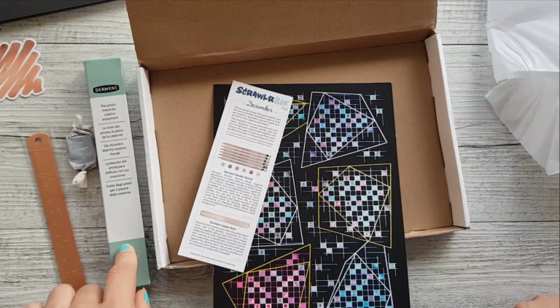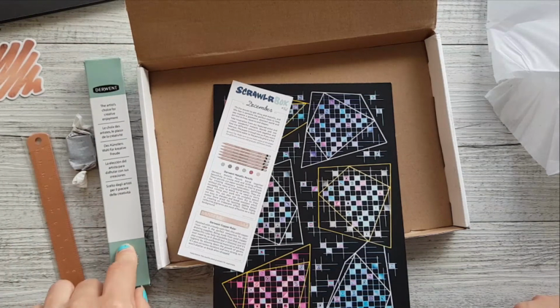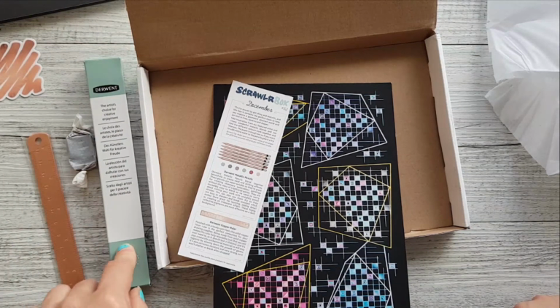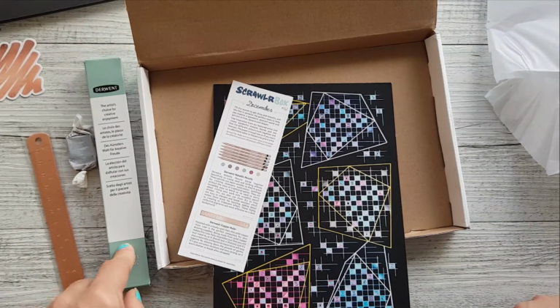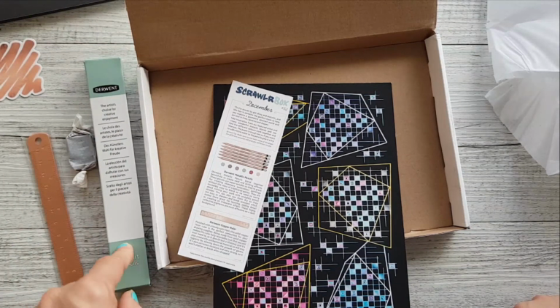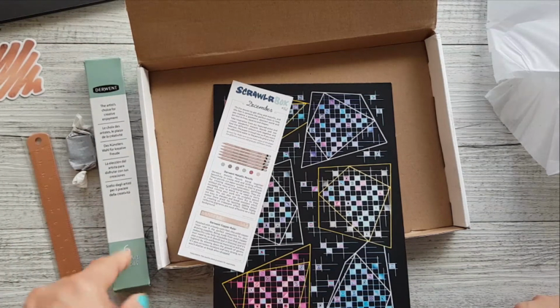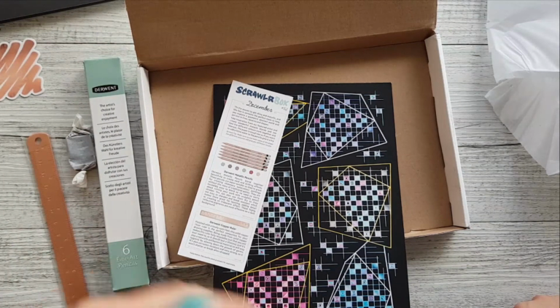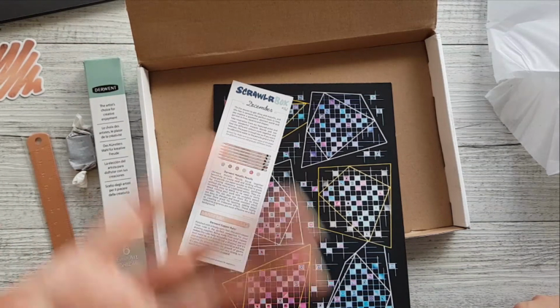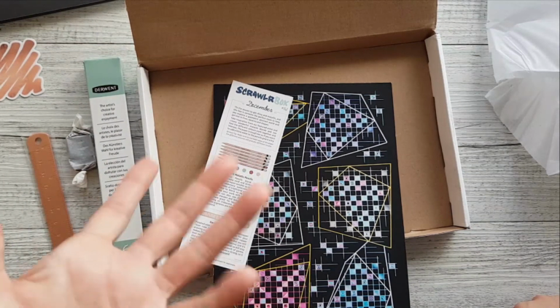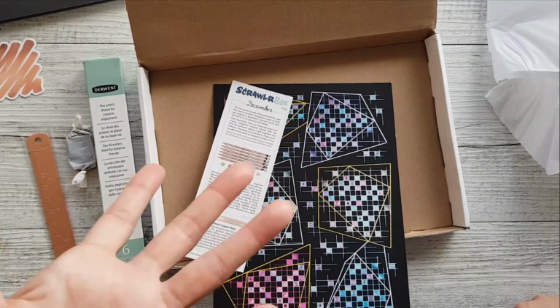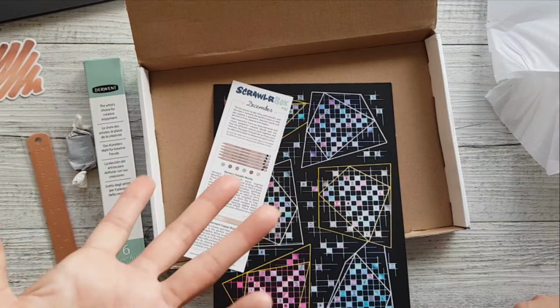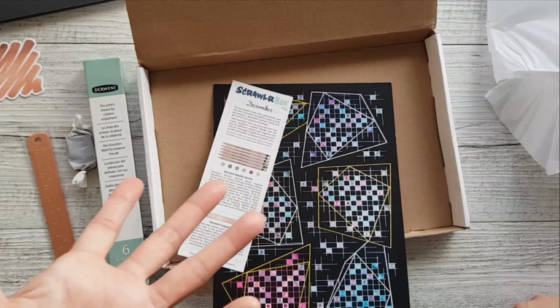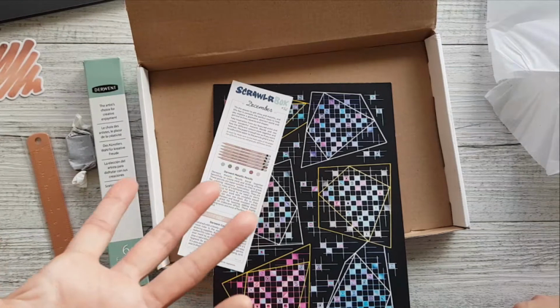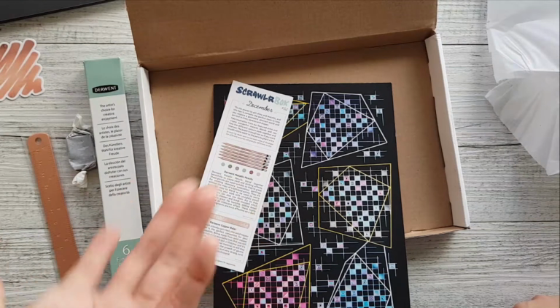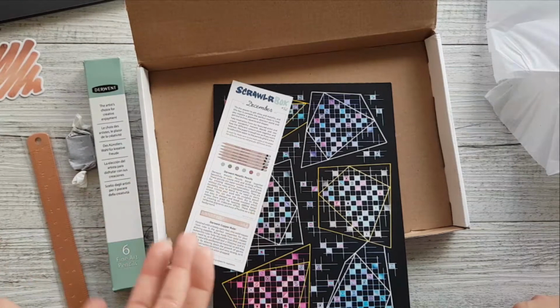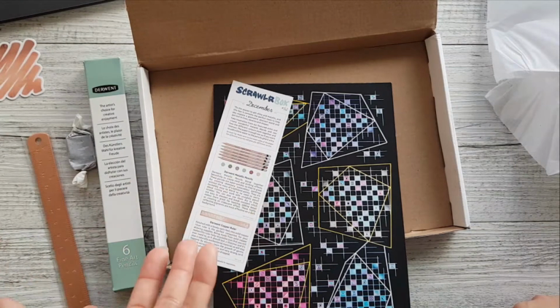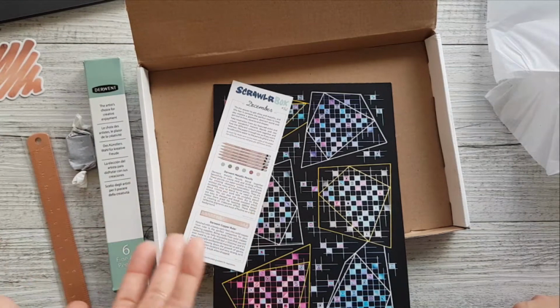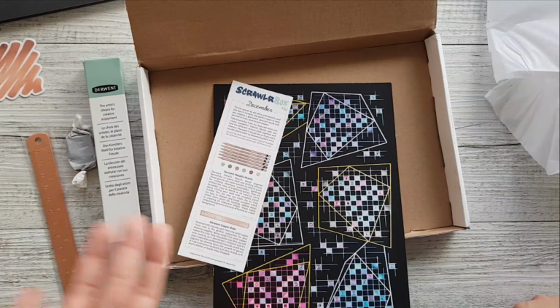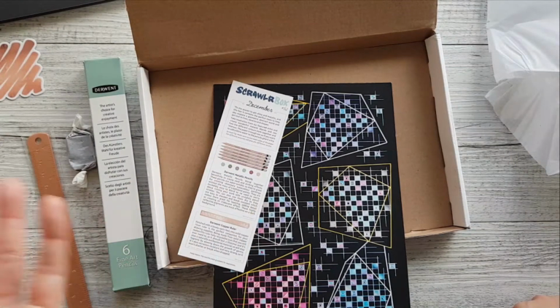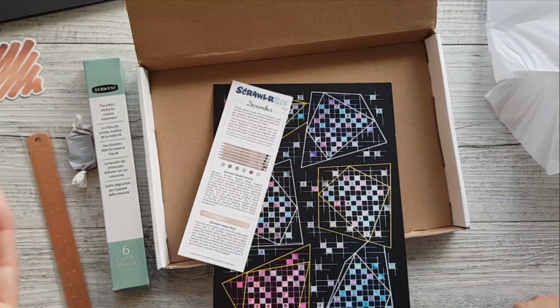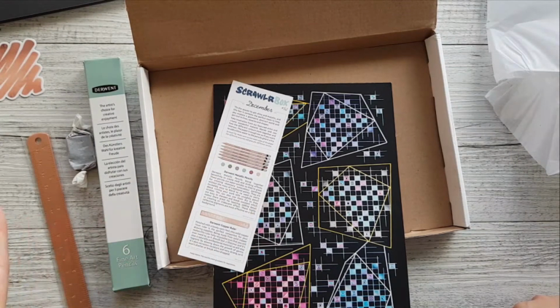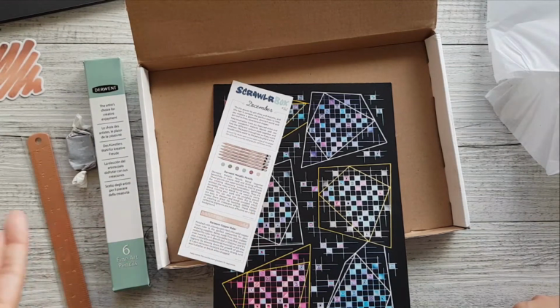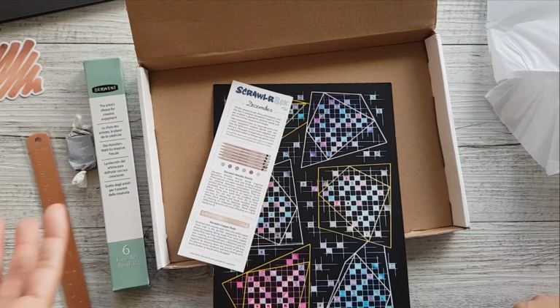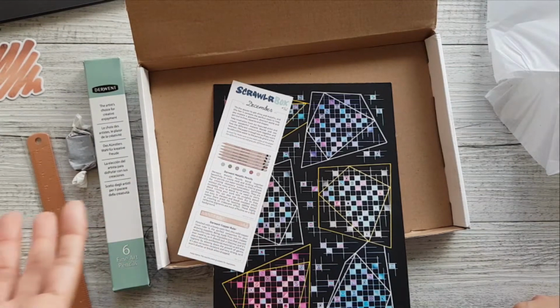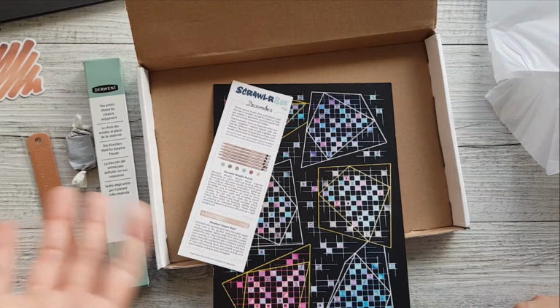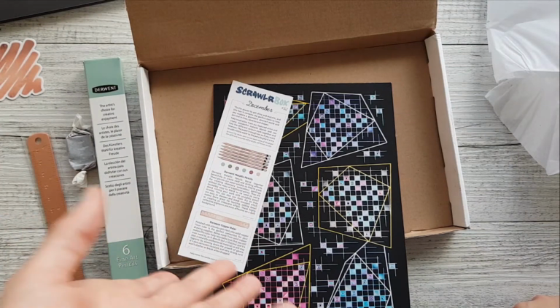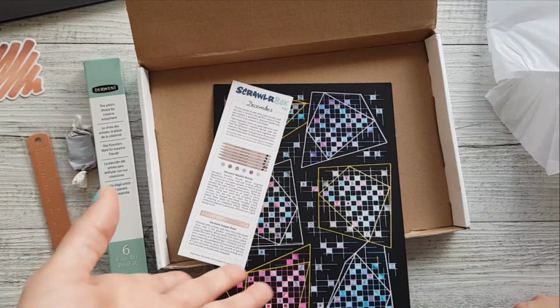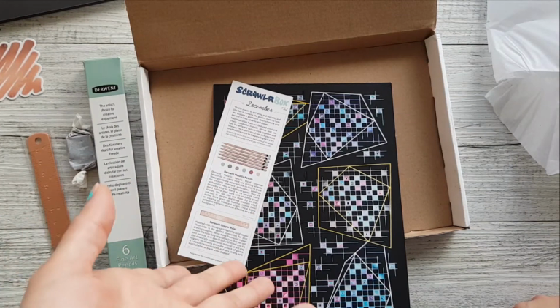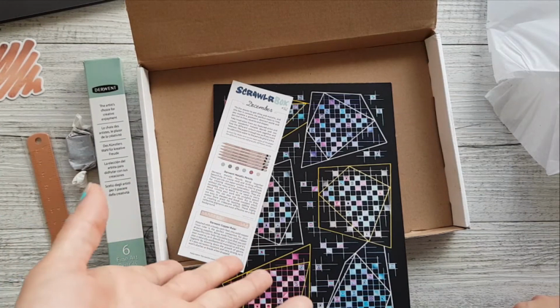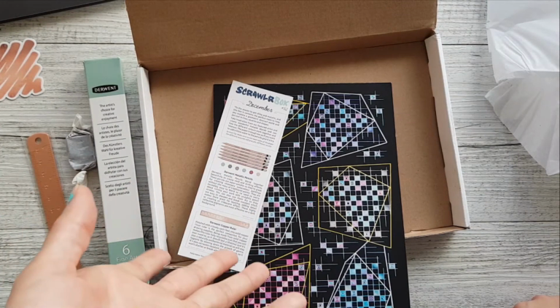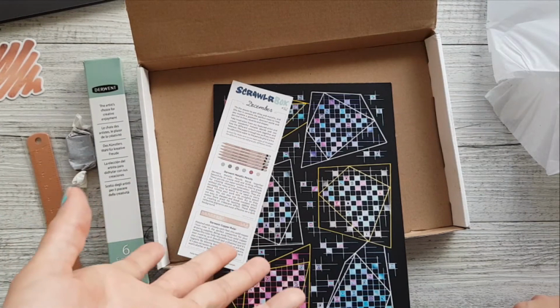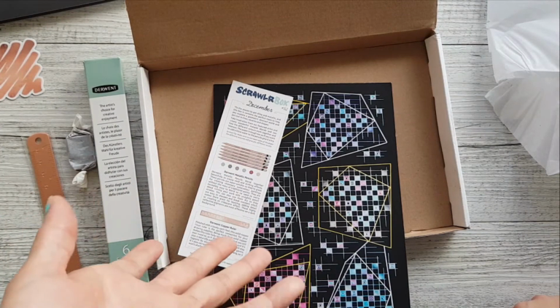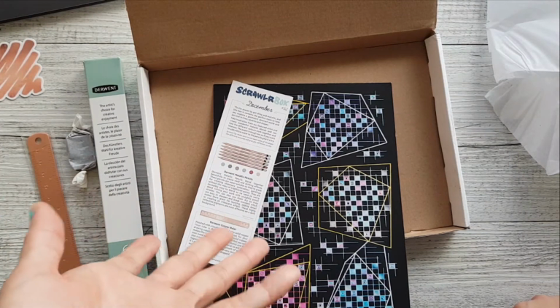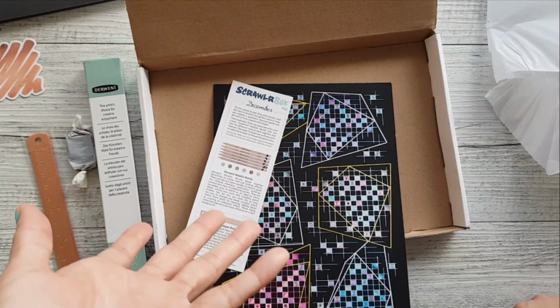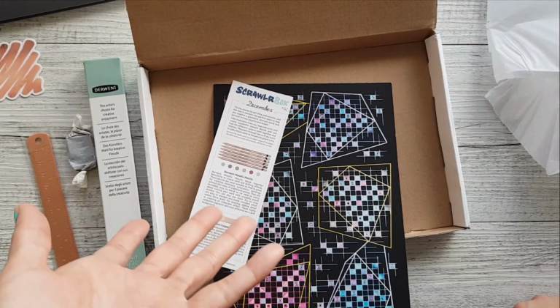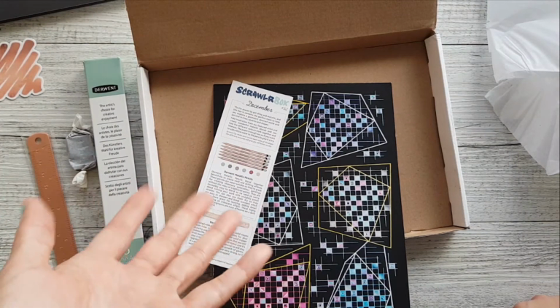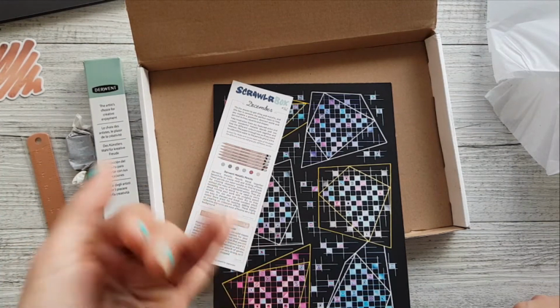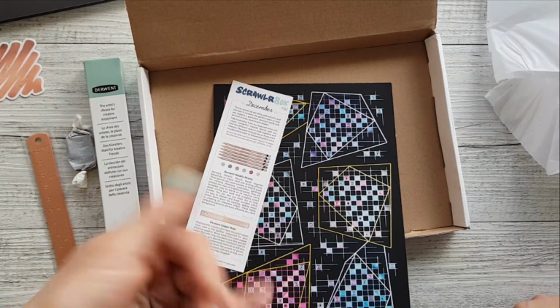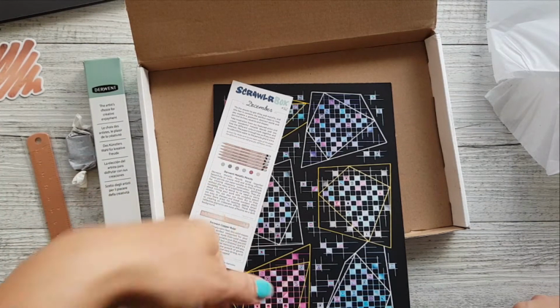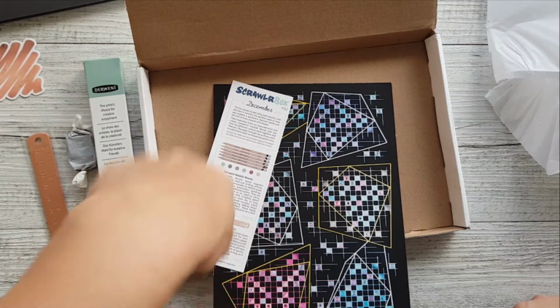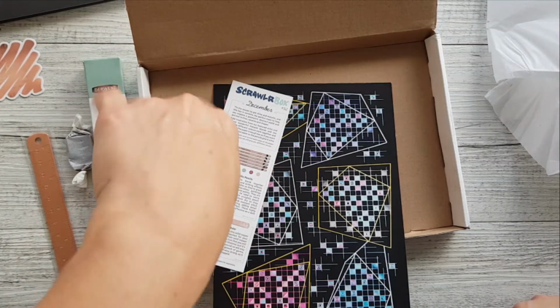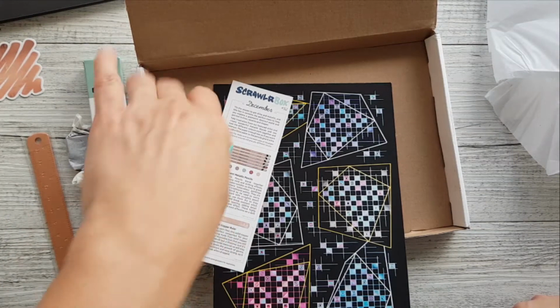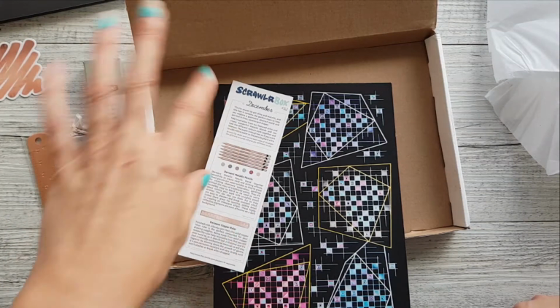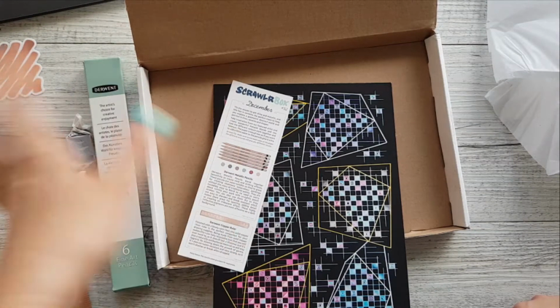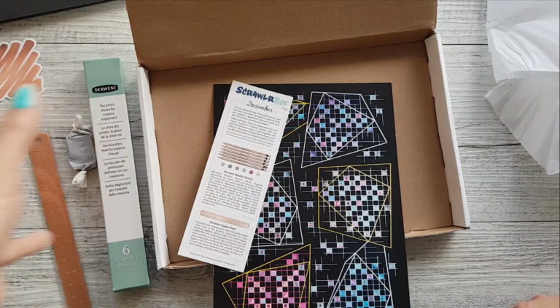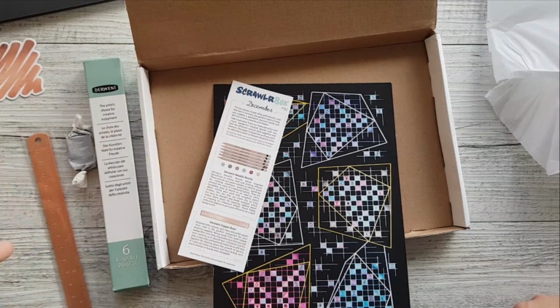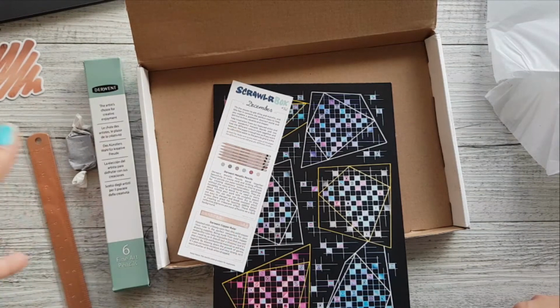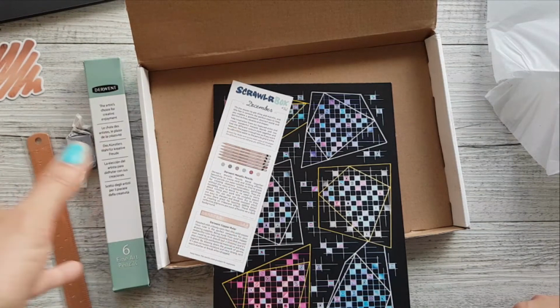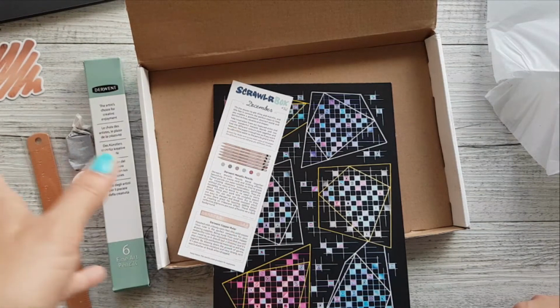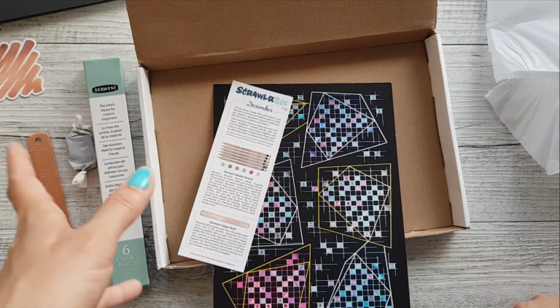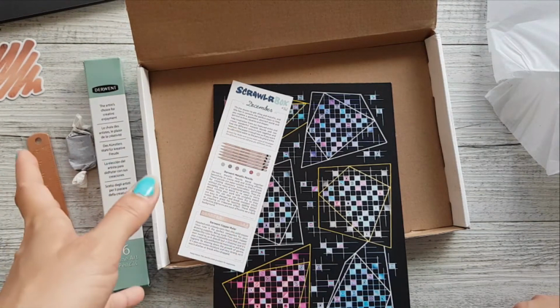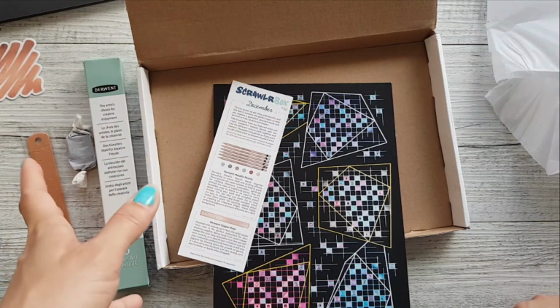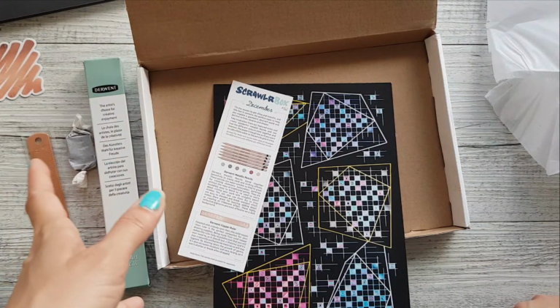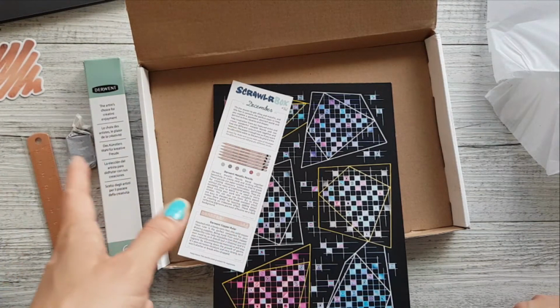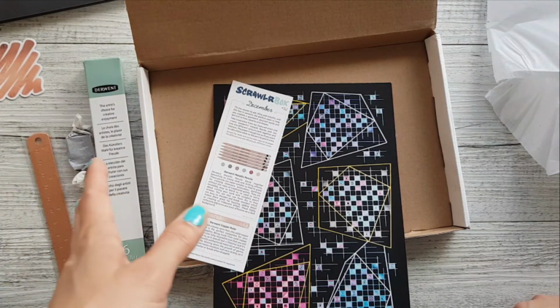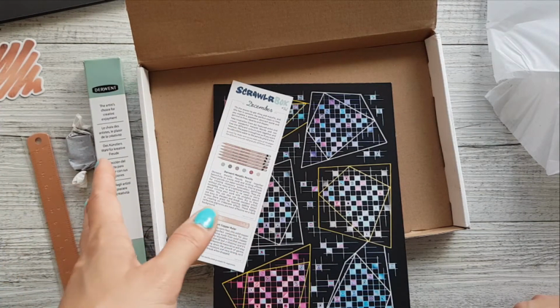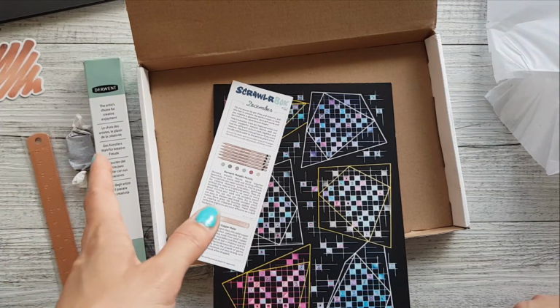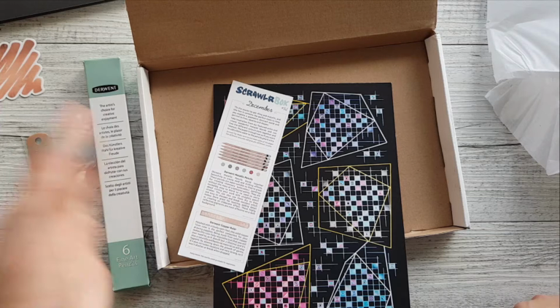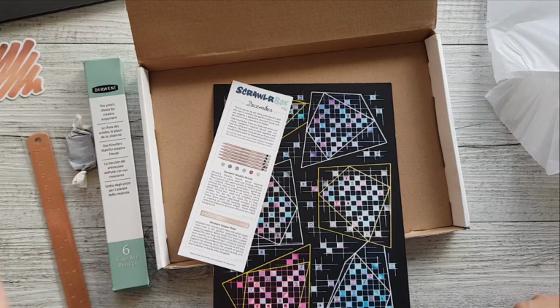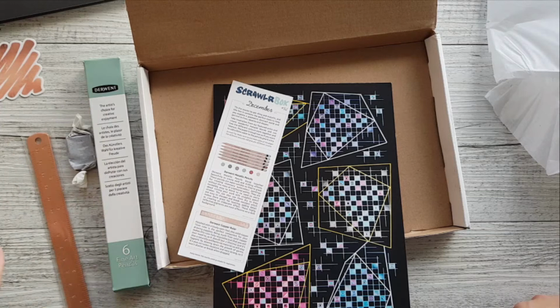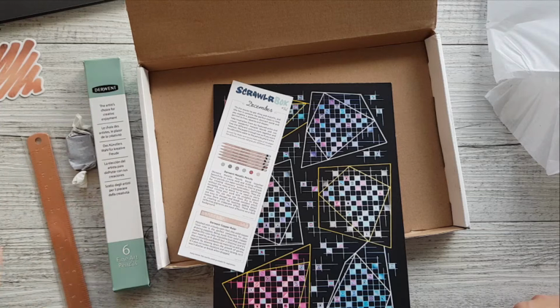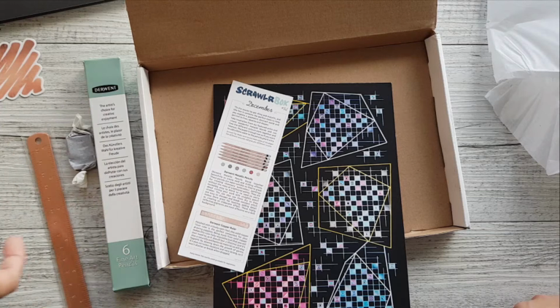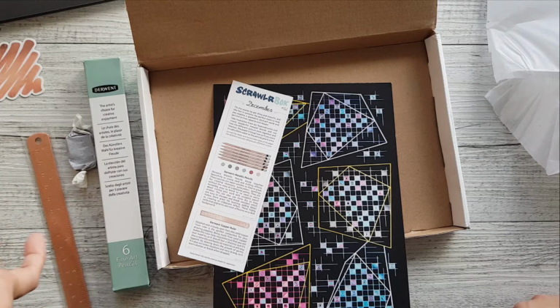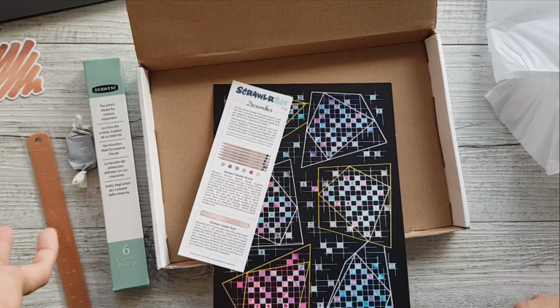The next thing to do is to sit down and swatch all of these and see what I'm going to come up with.